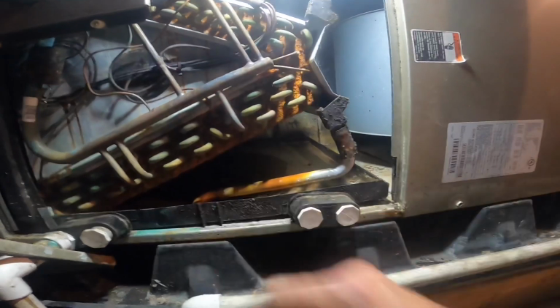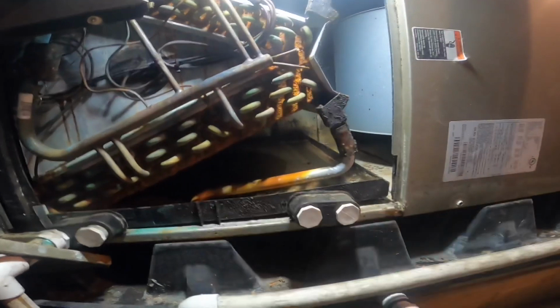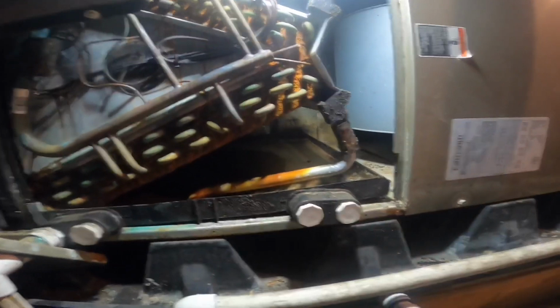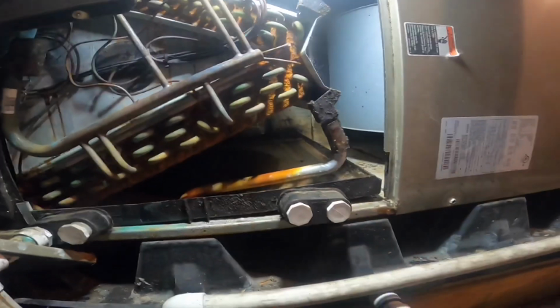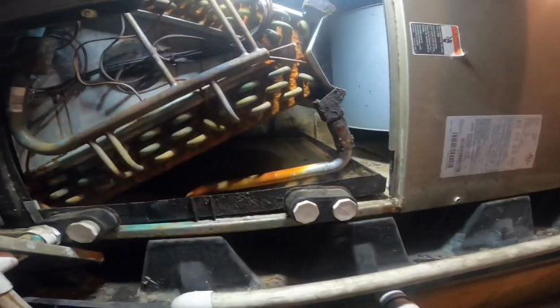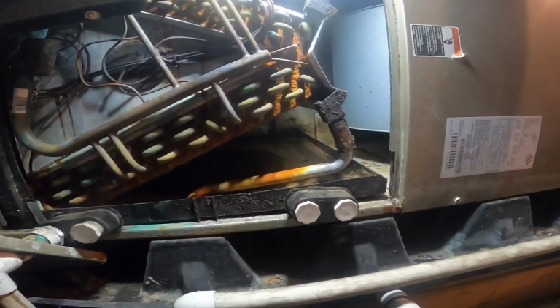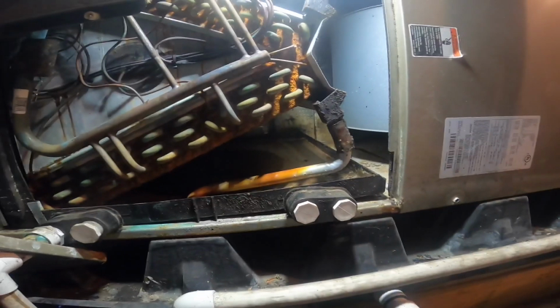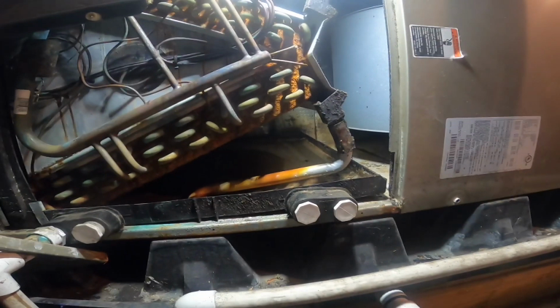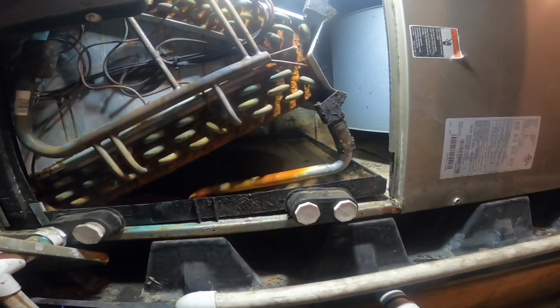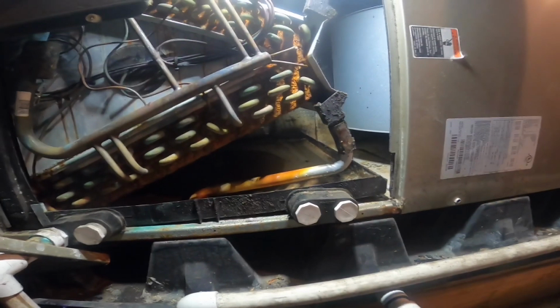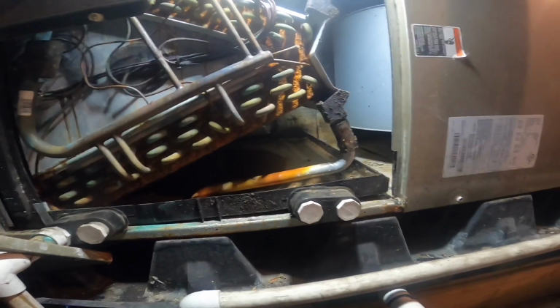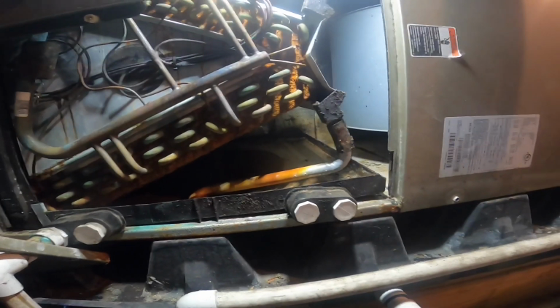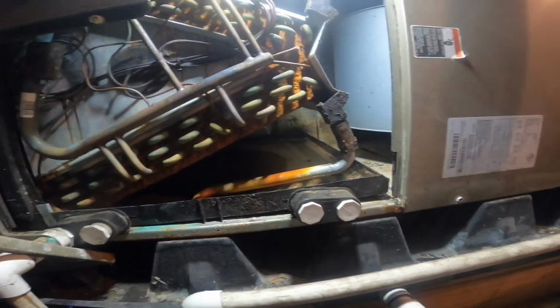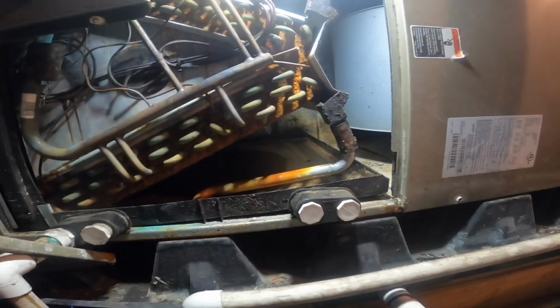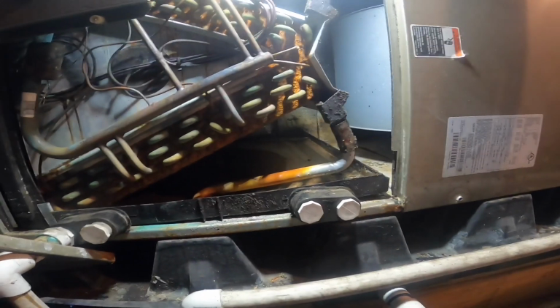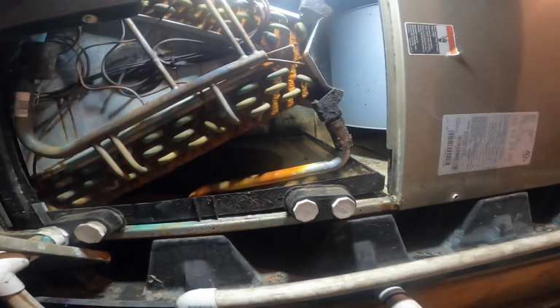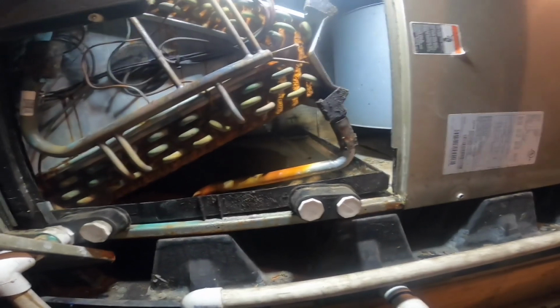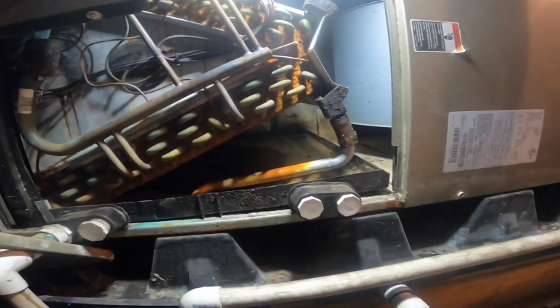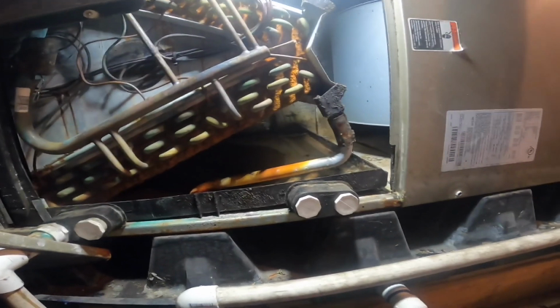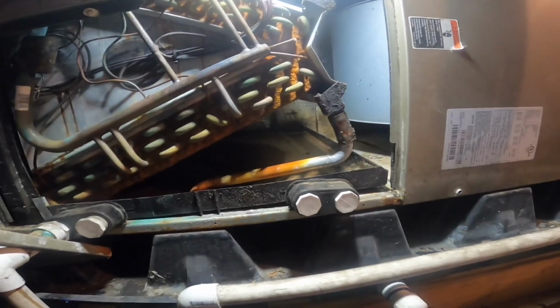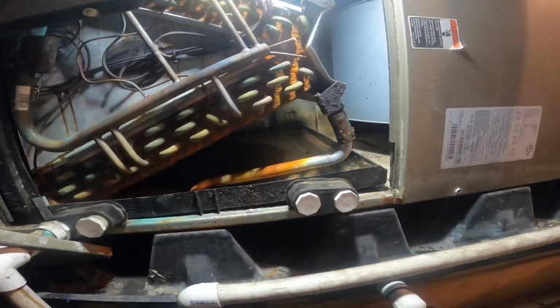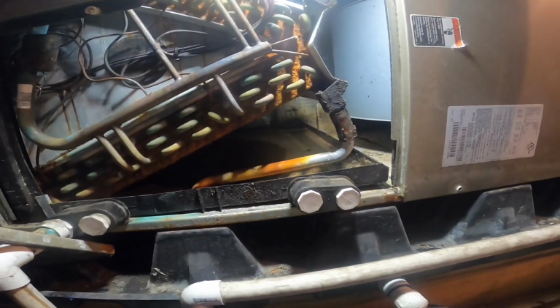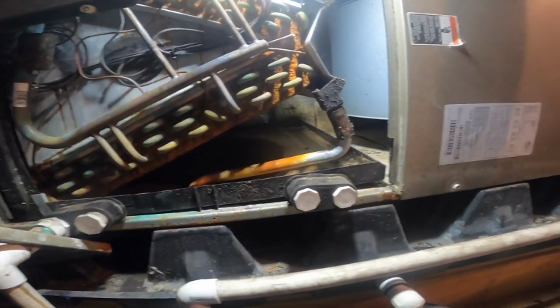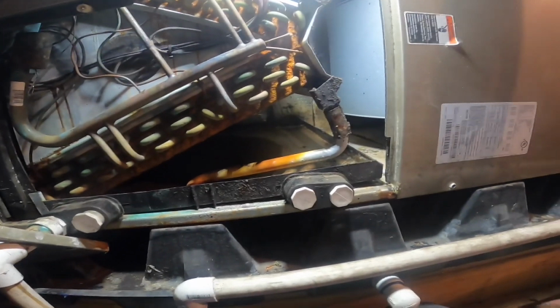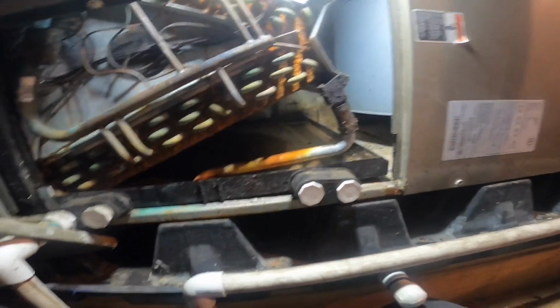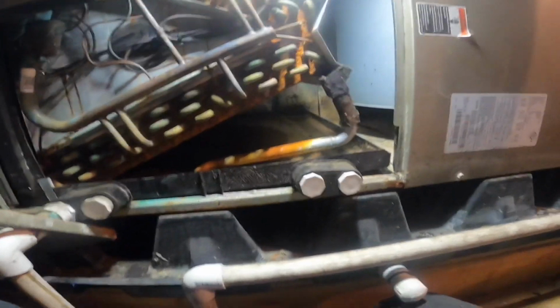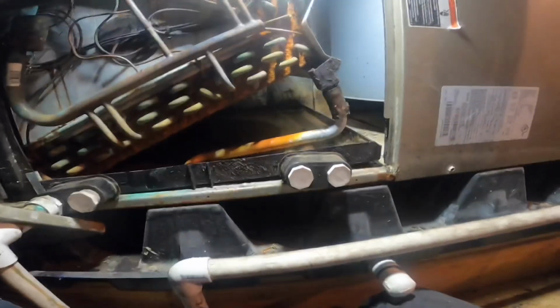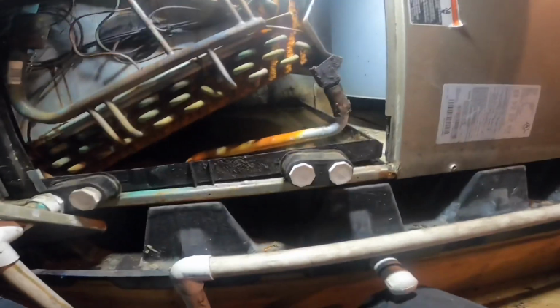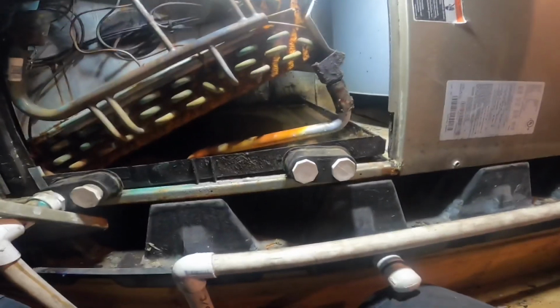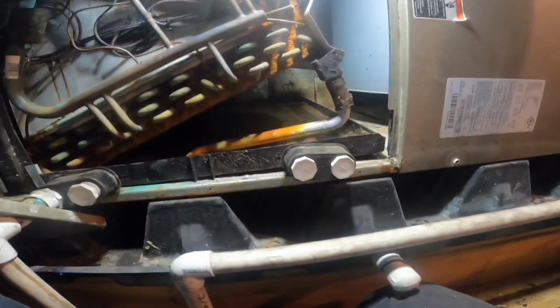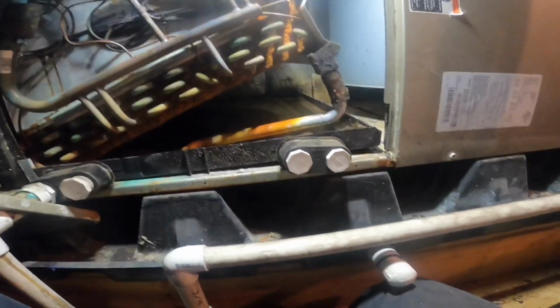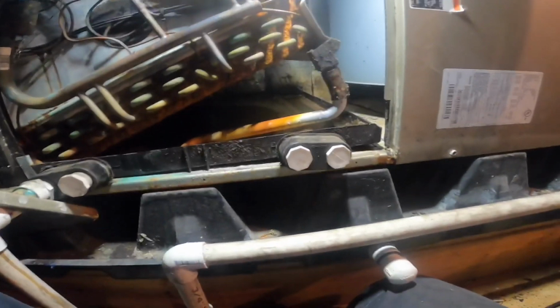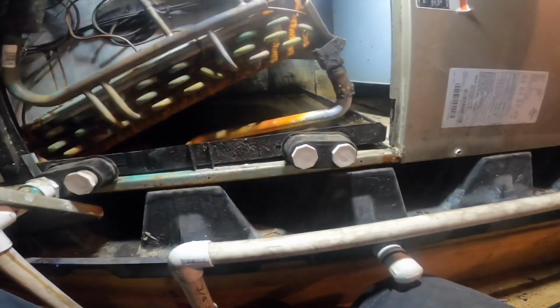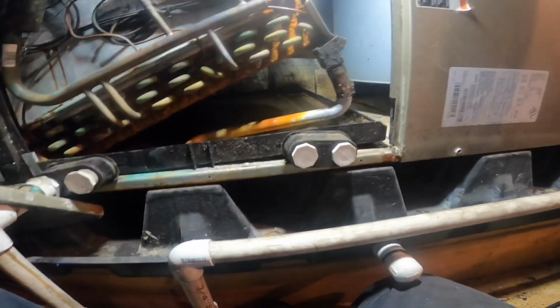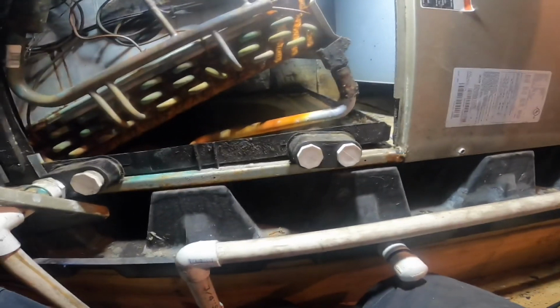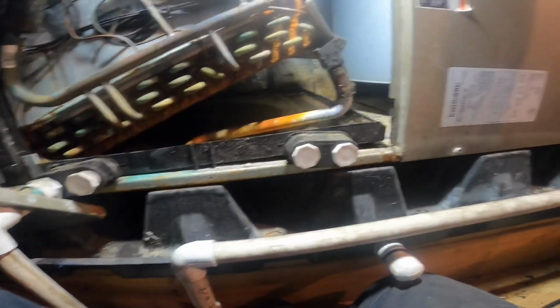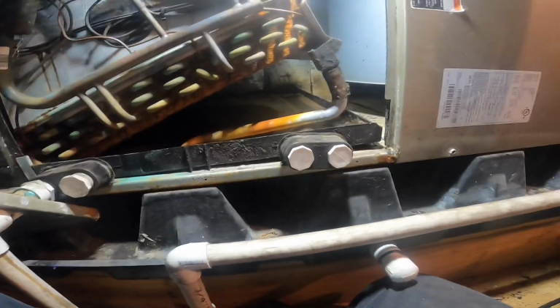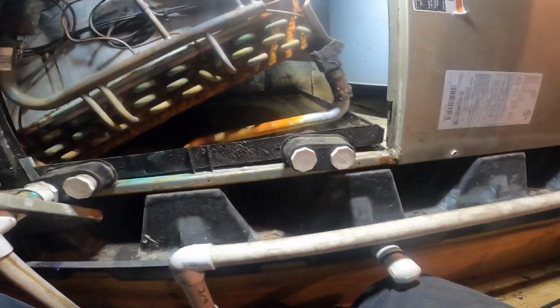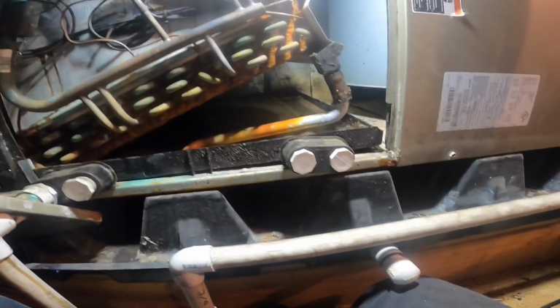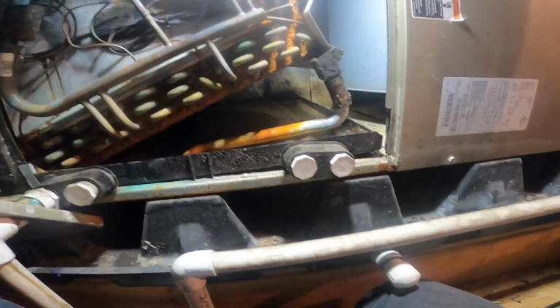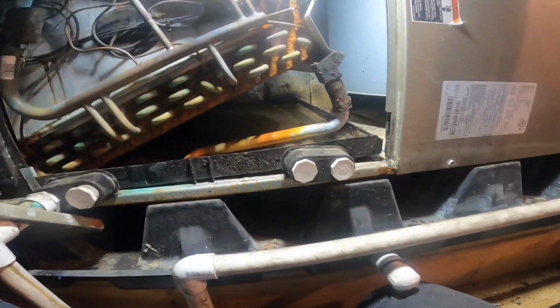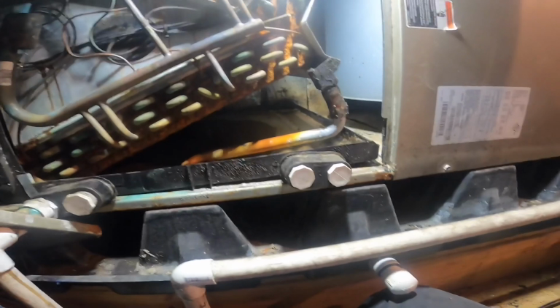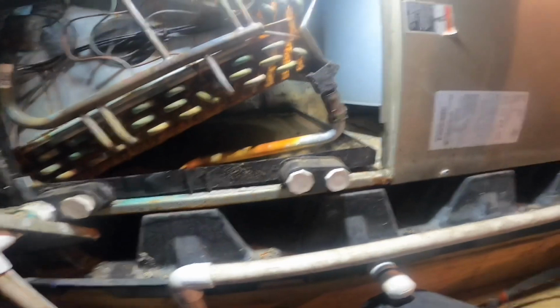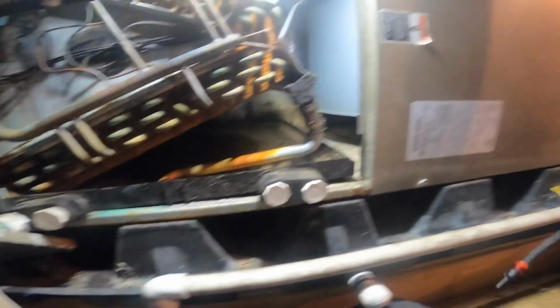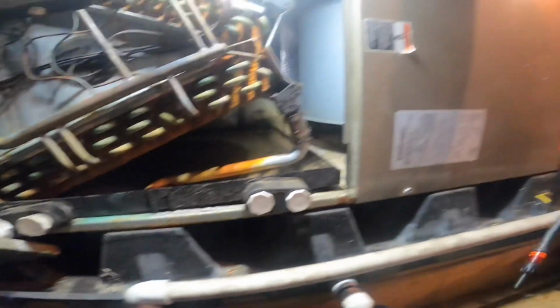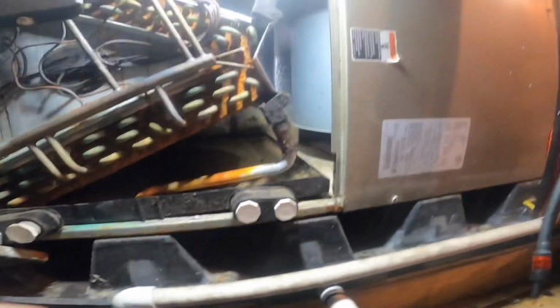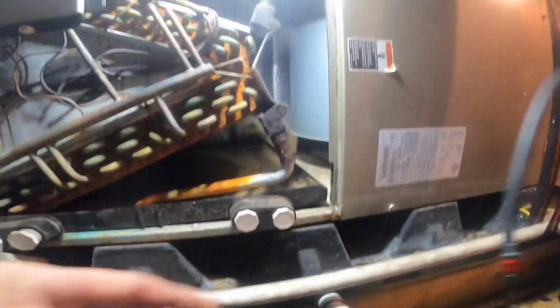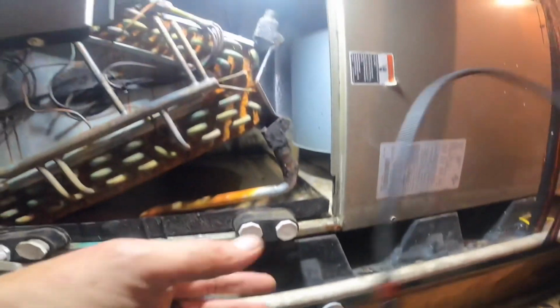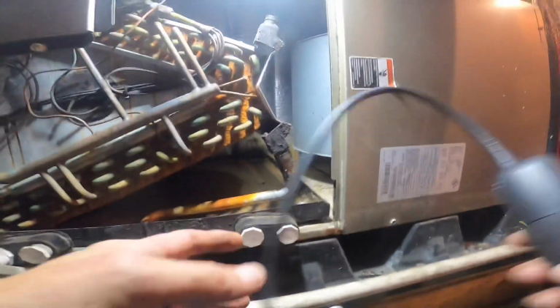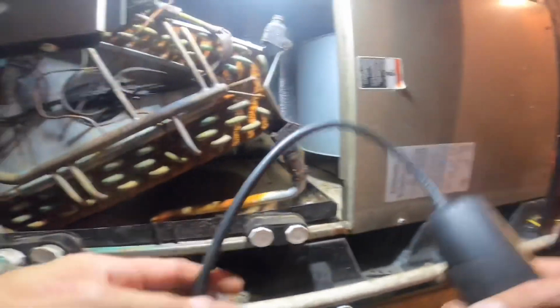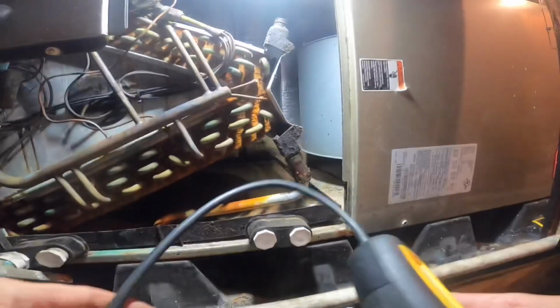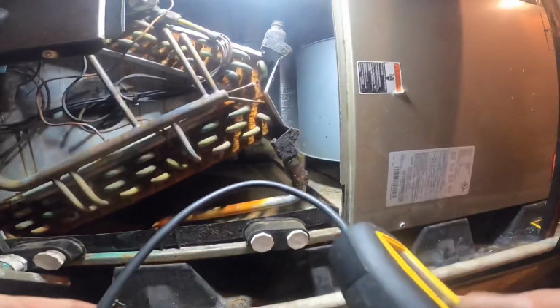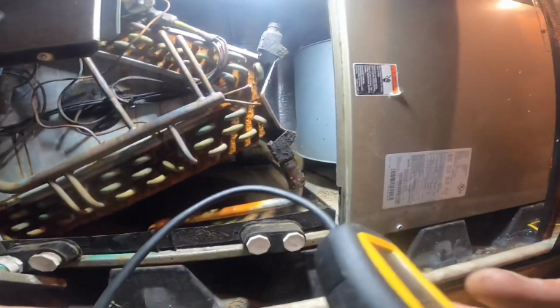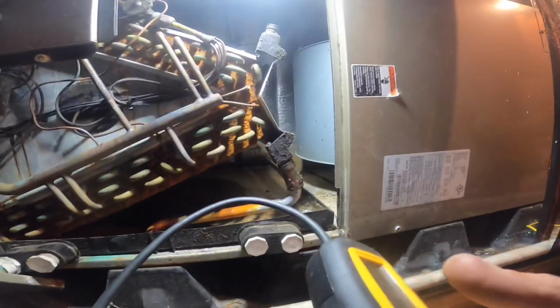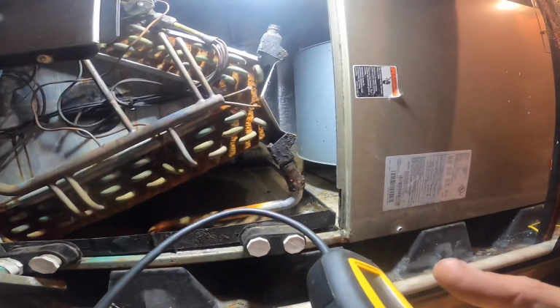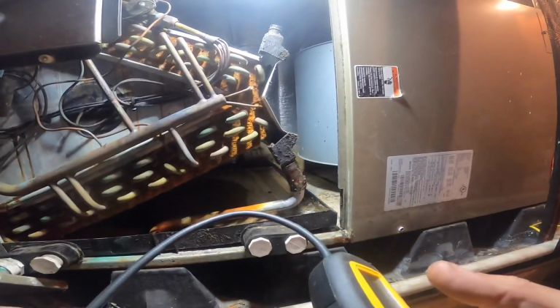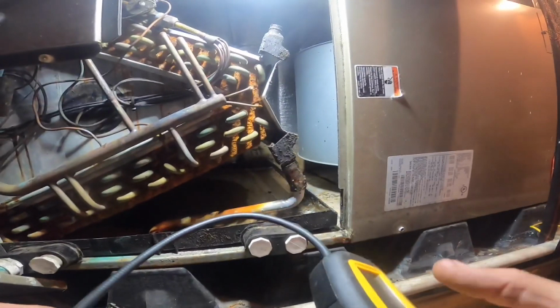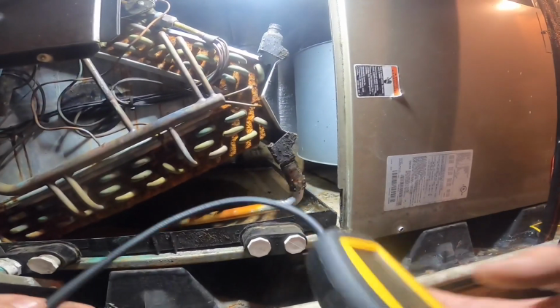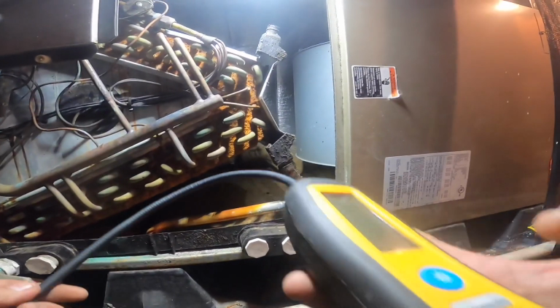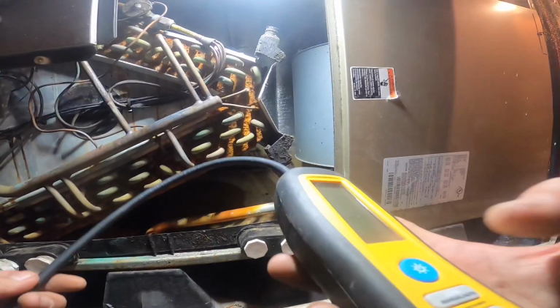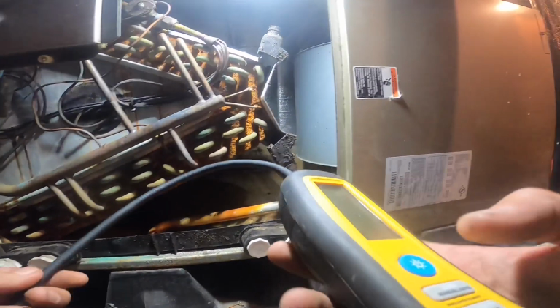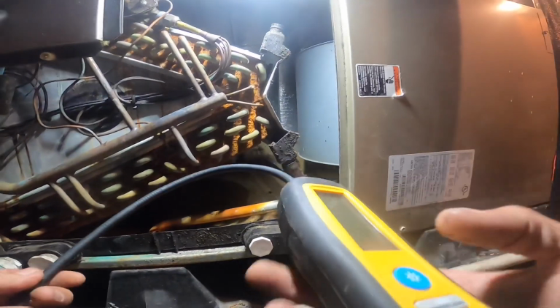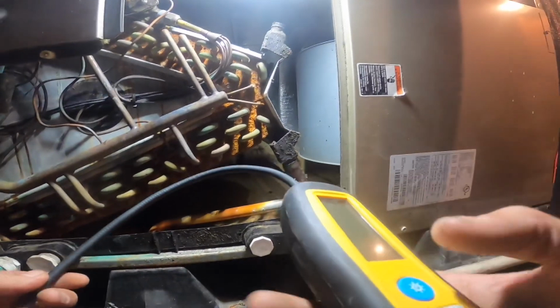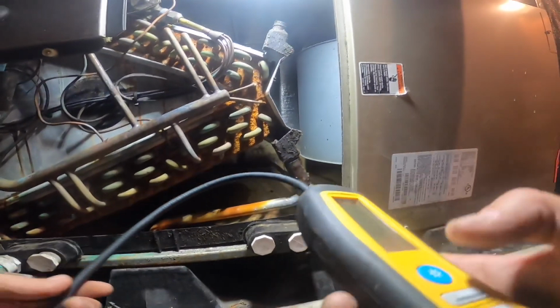I did look in the condenser real quick to see if I saw some obvious signs of a leak, and there was nothing.